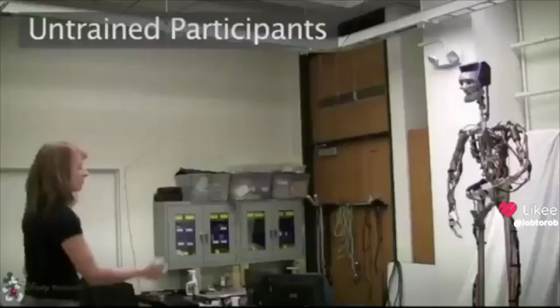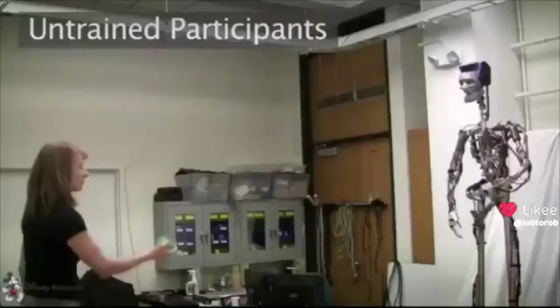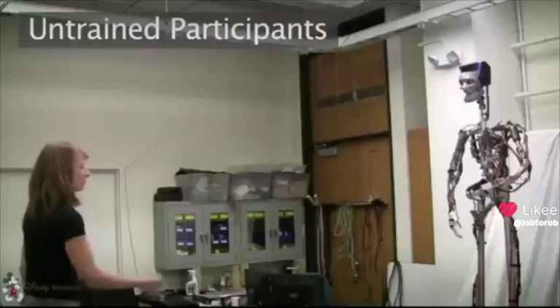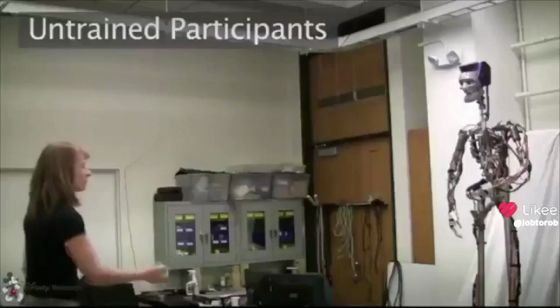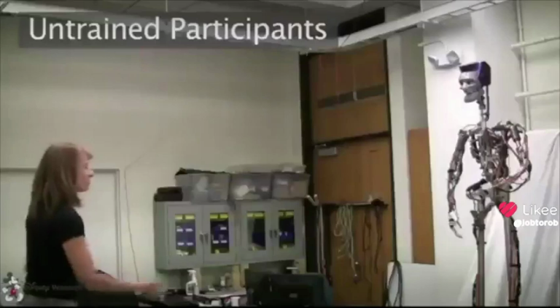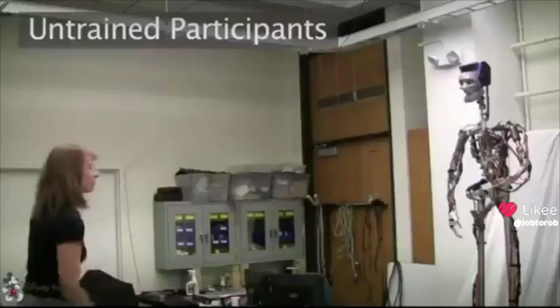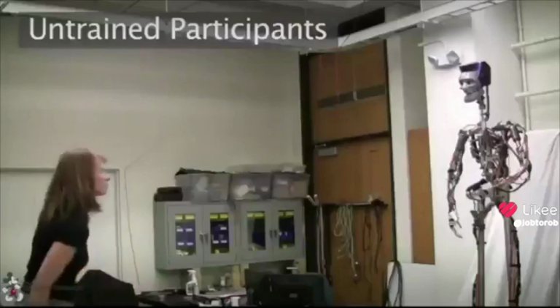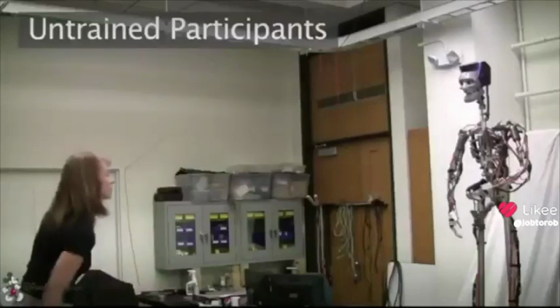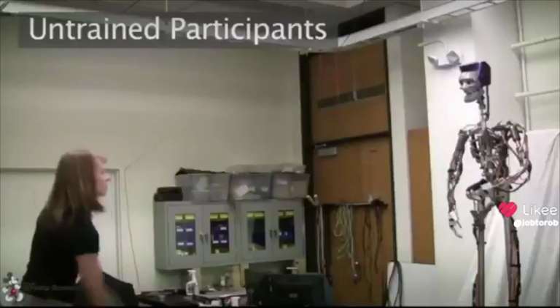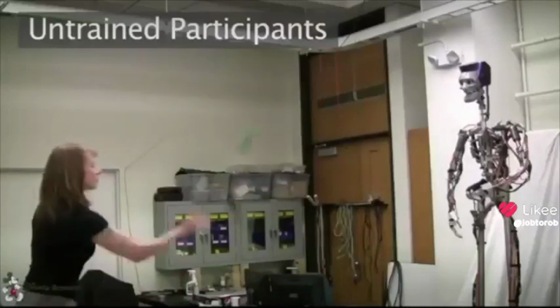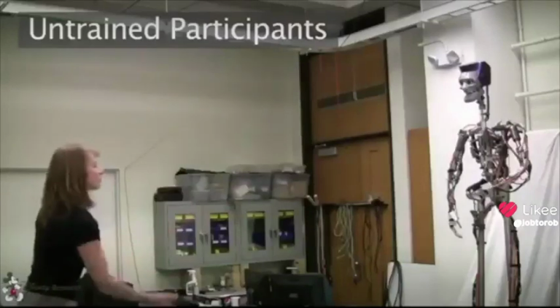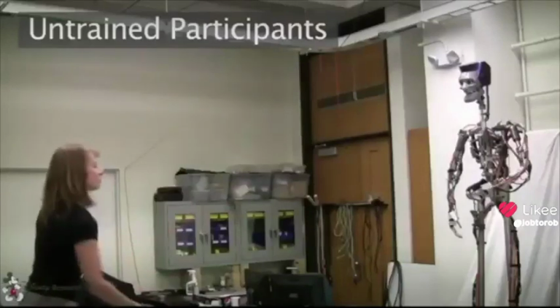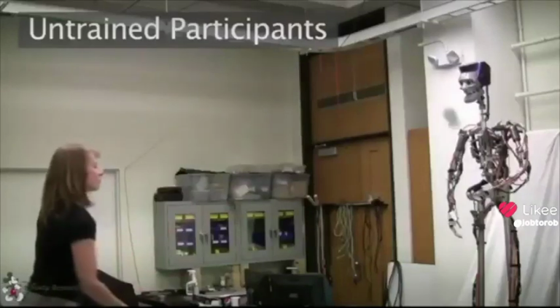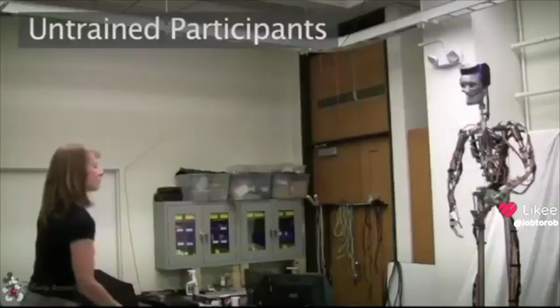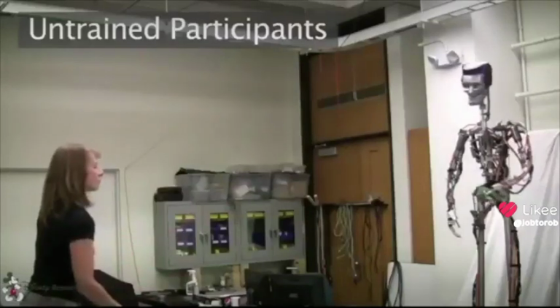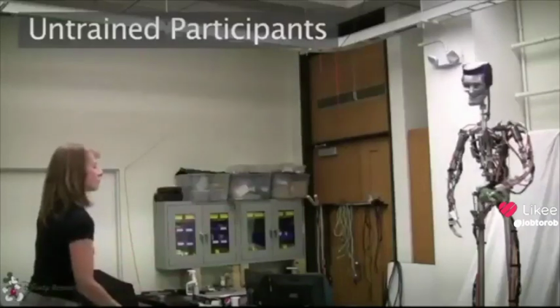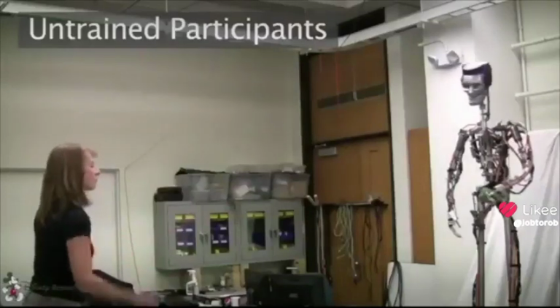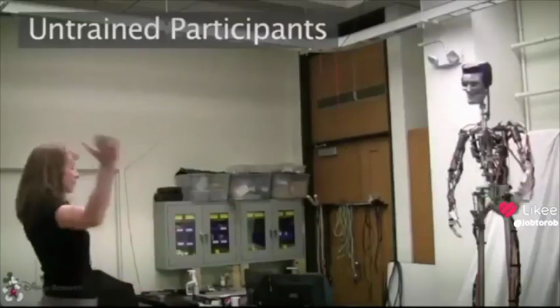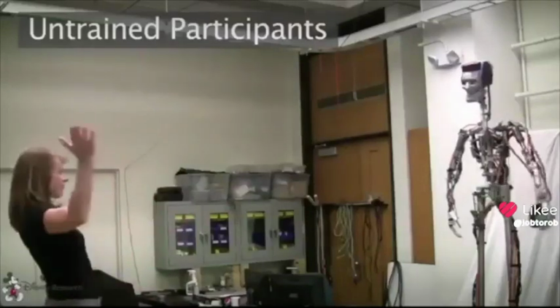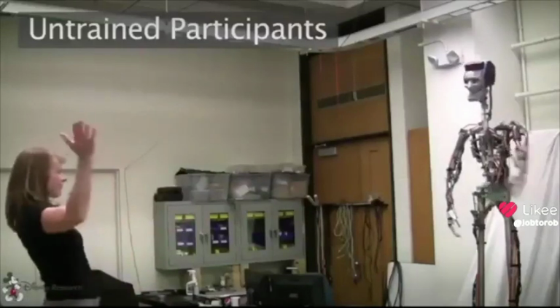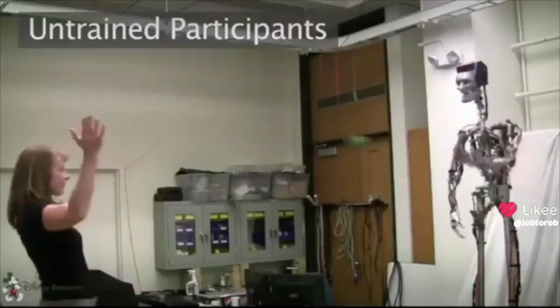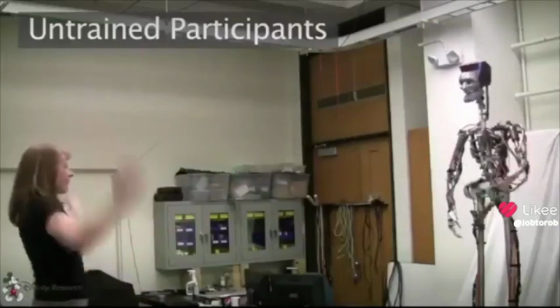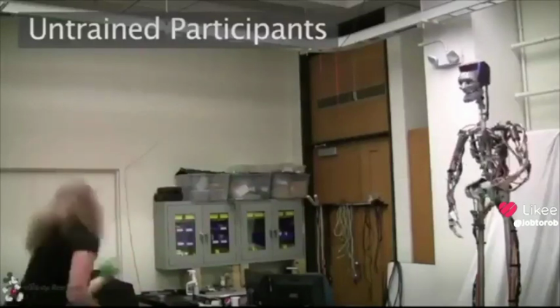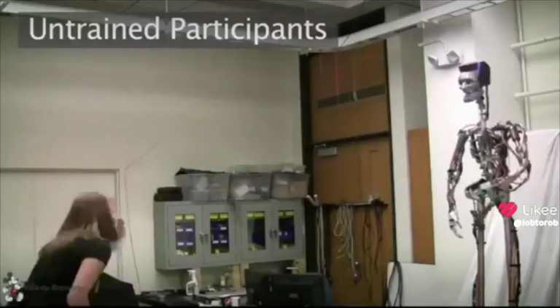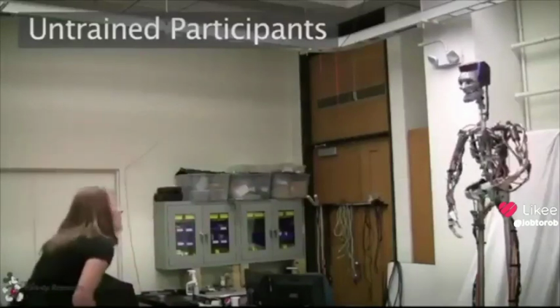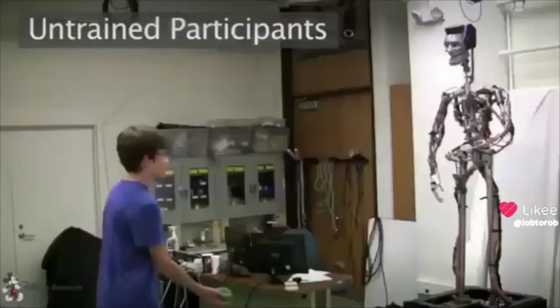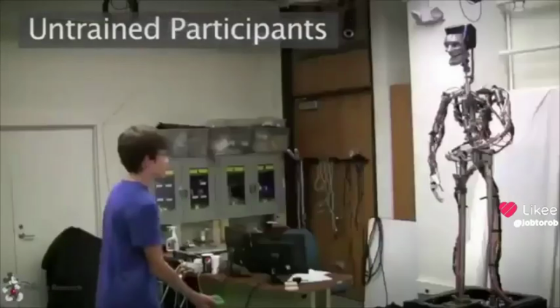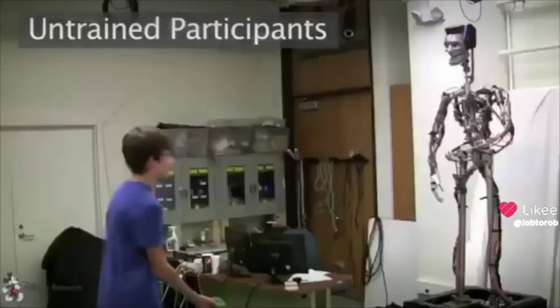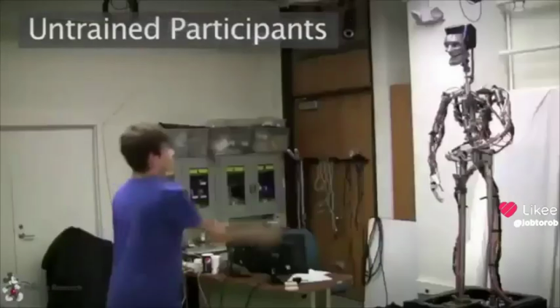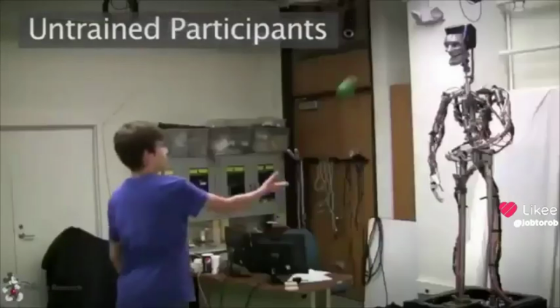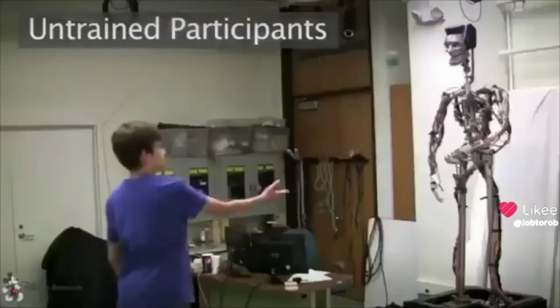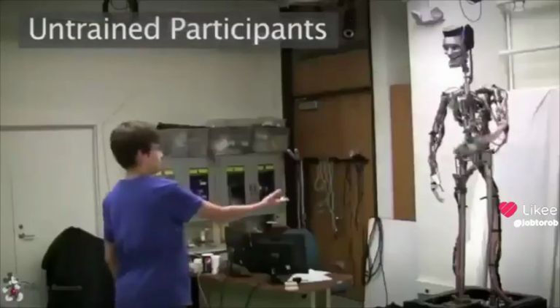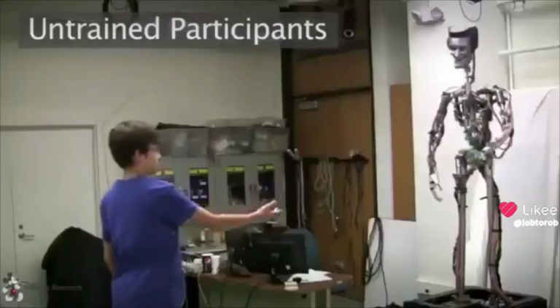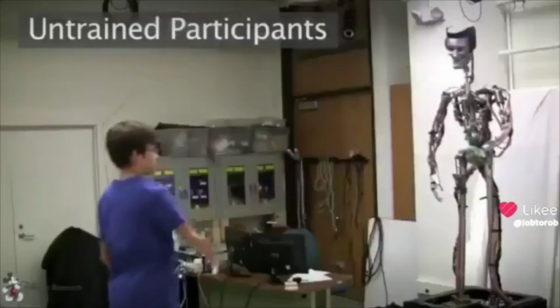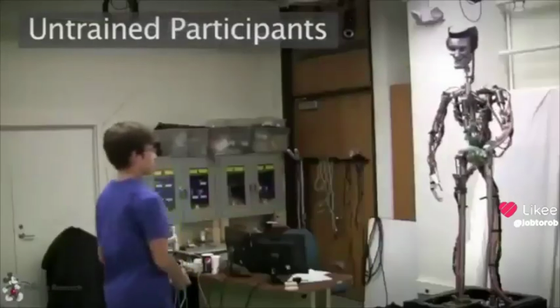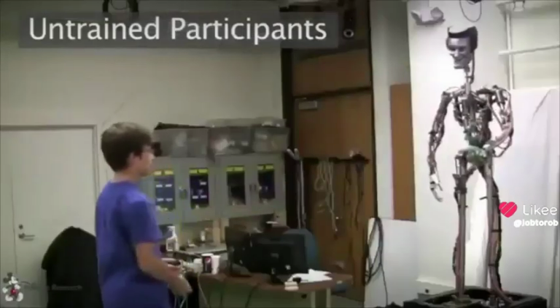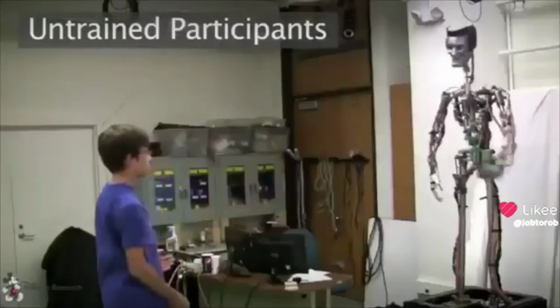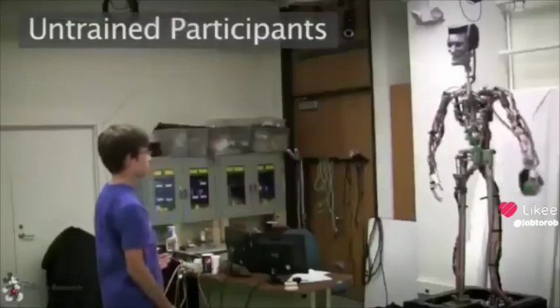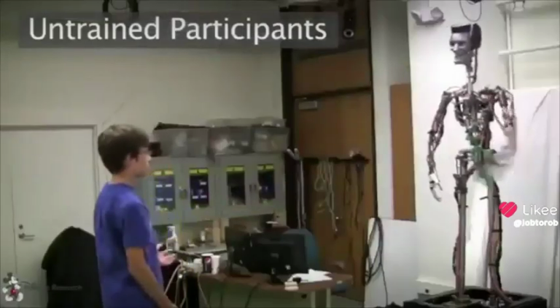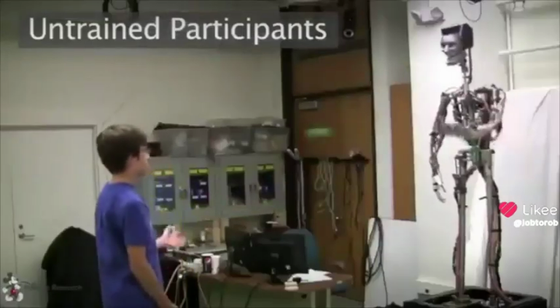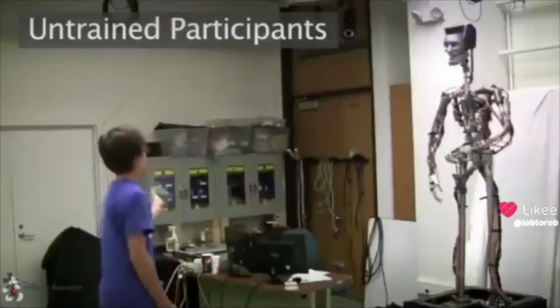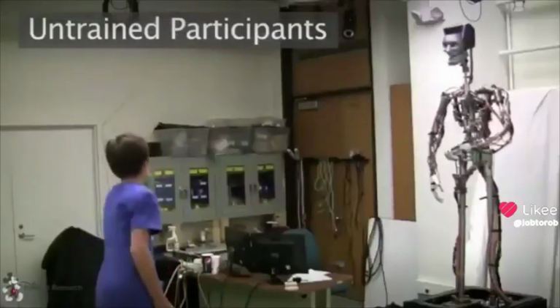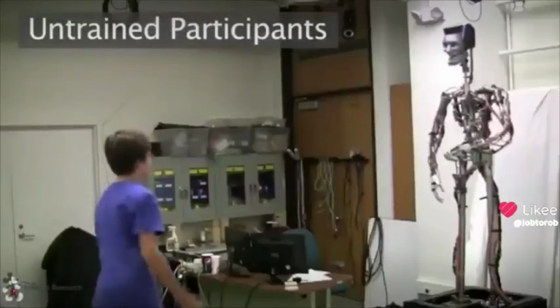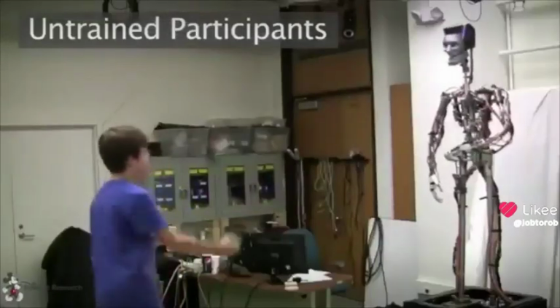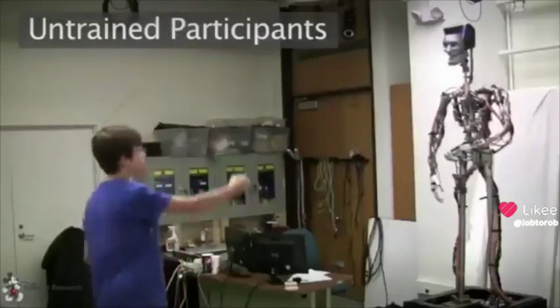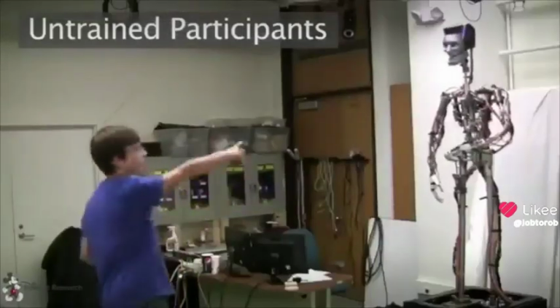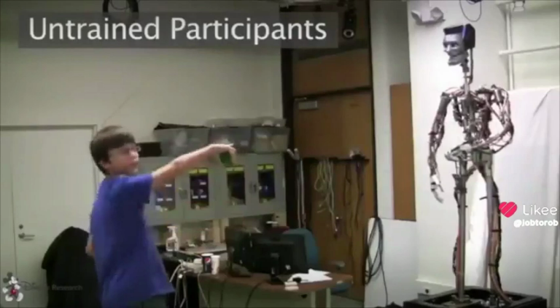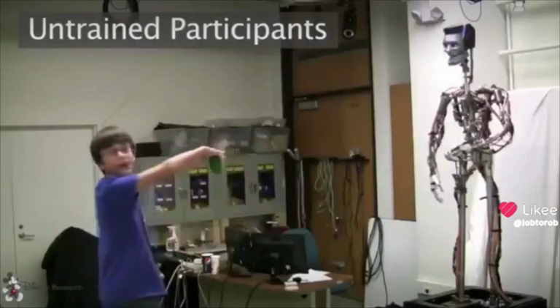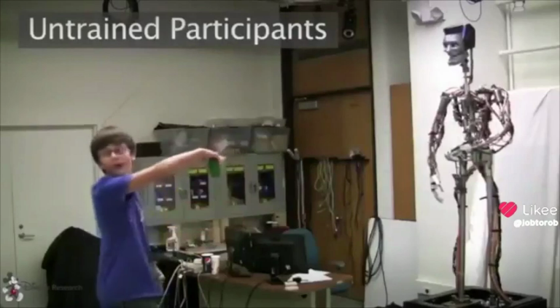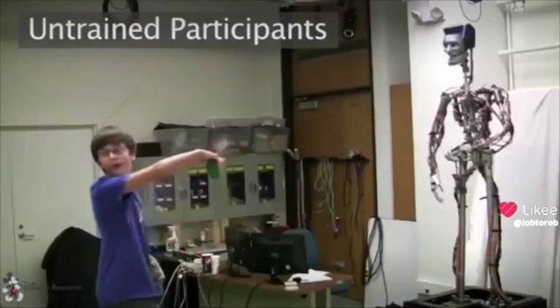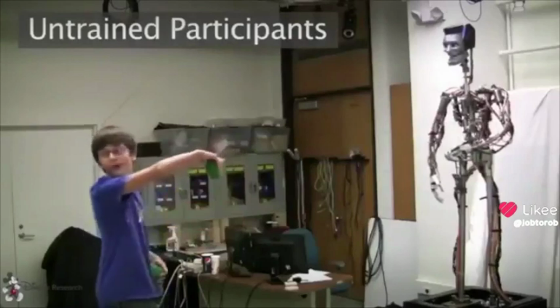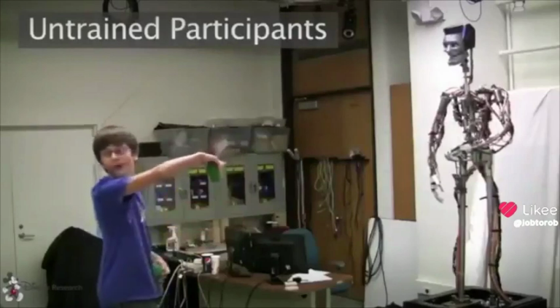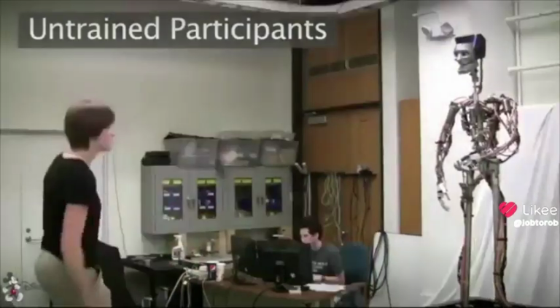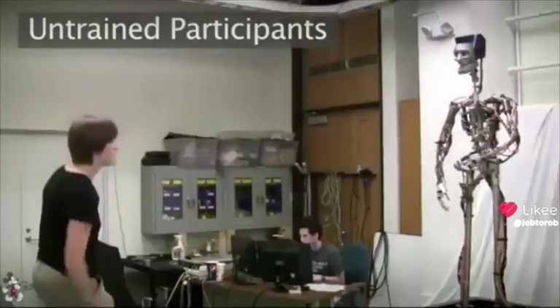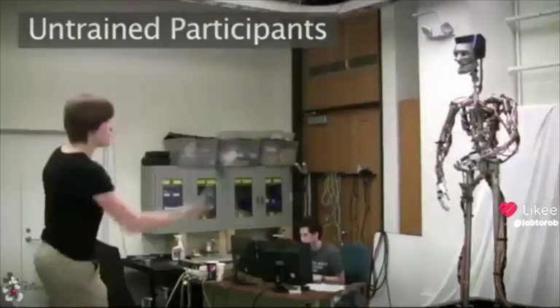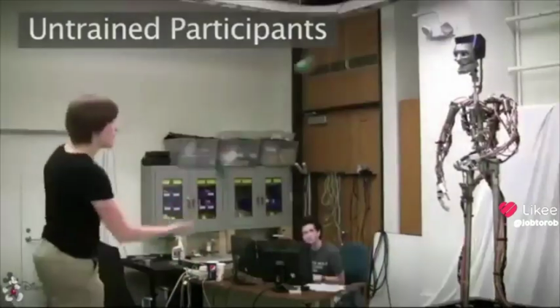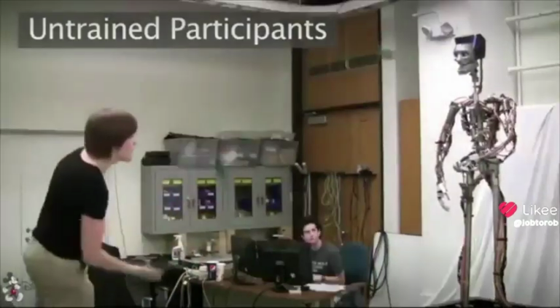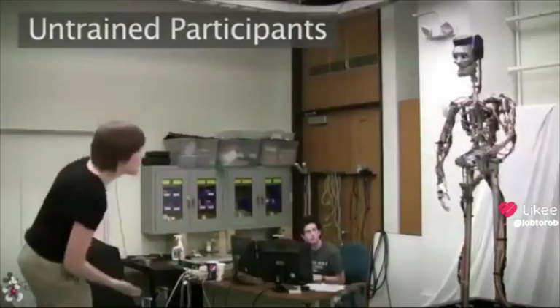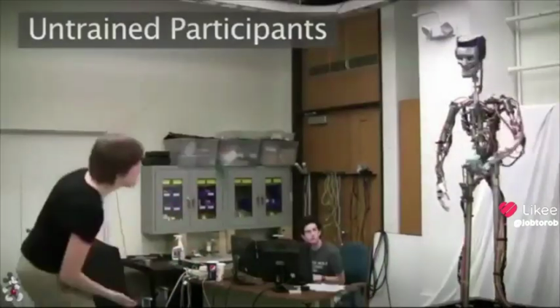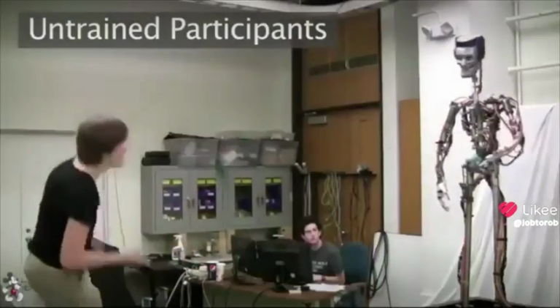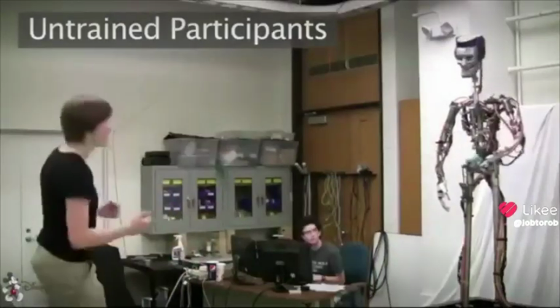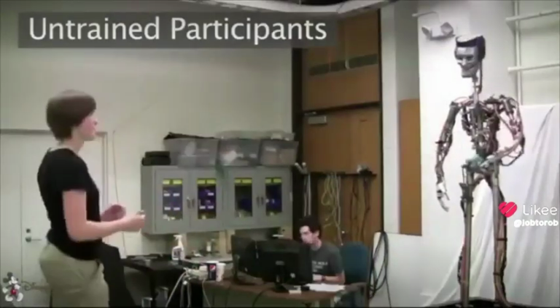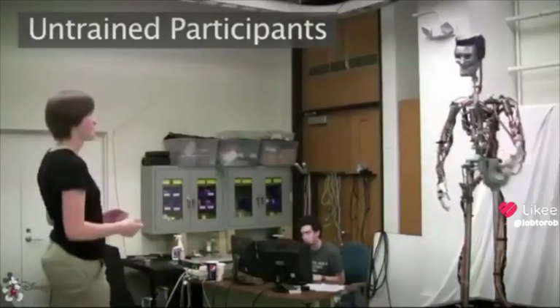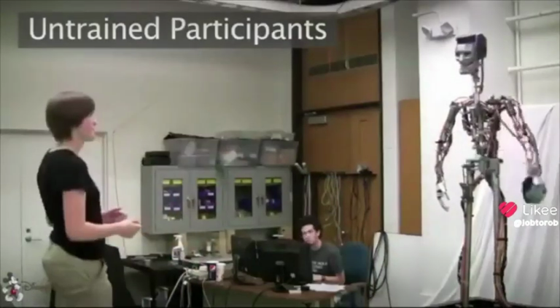After a few initial practice tosses, all participants were able to successfully throw to the robot's catching hand. Subtle head turning gives the appearance the robot is tracking the ball with its eyes.